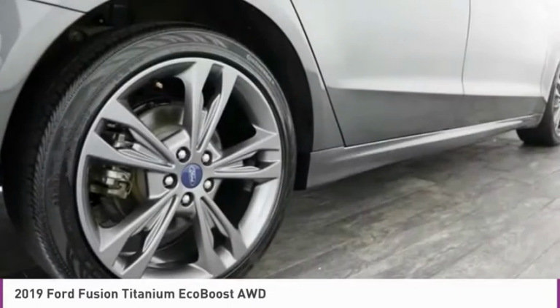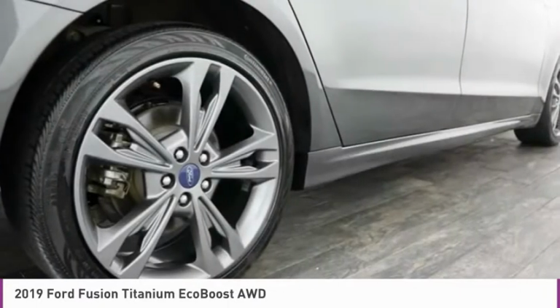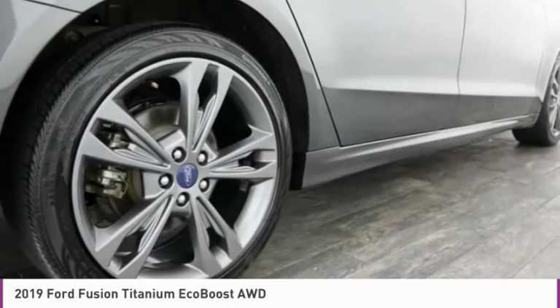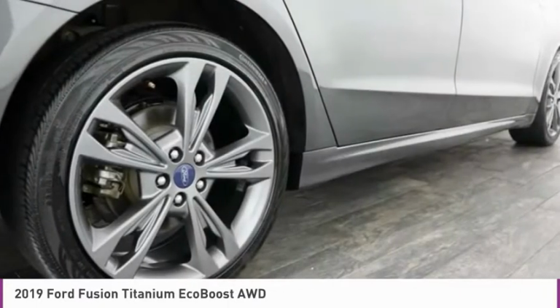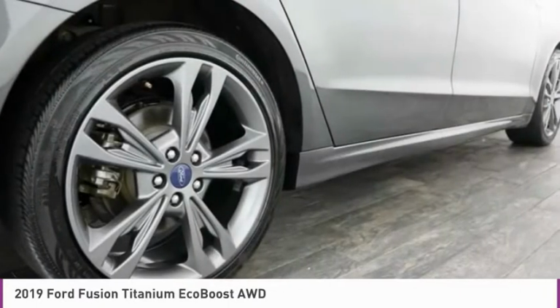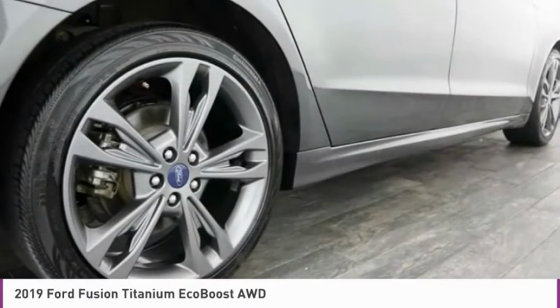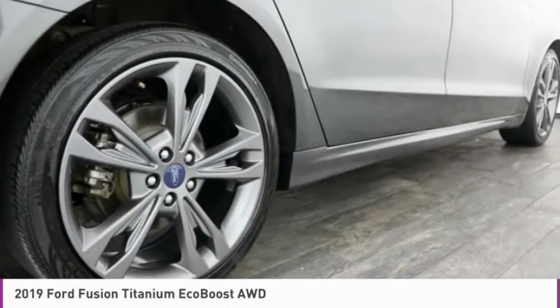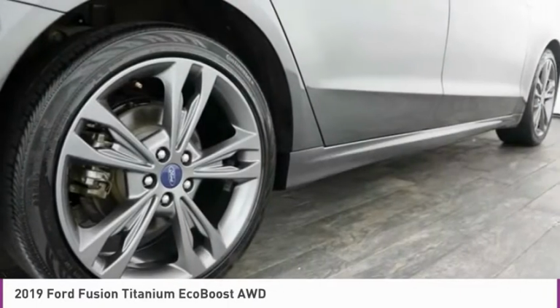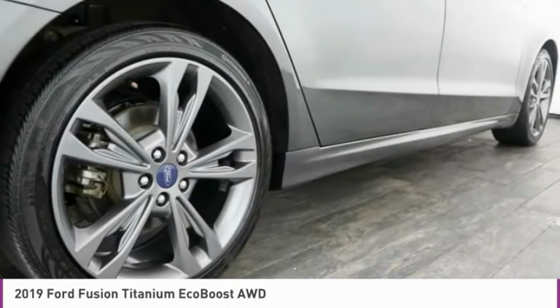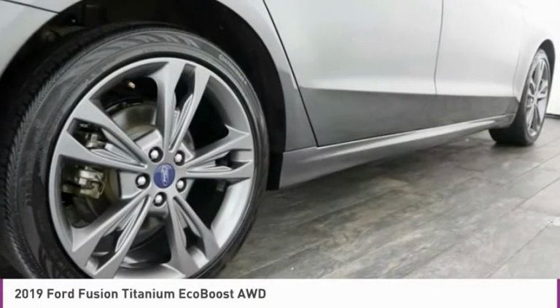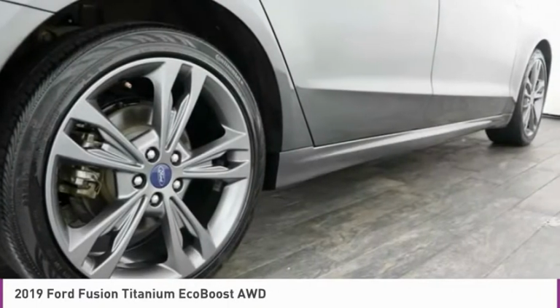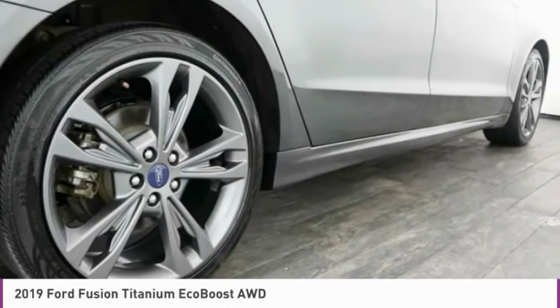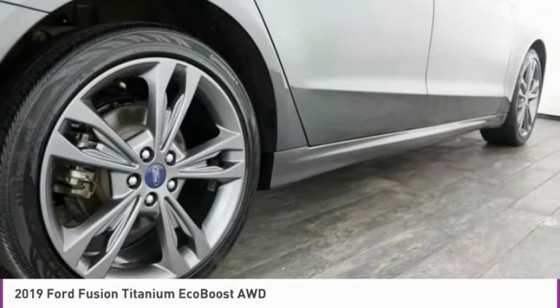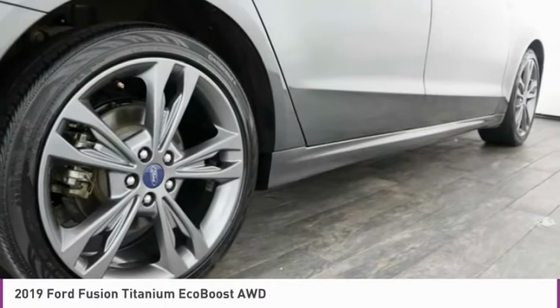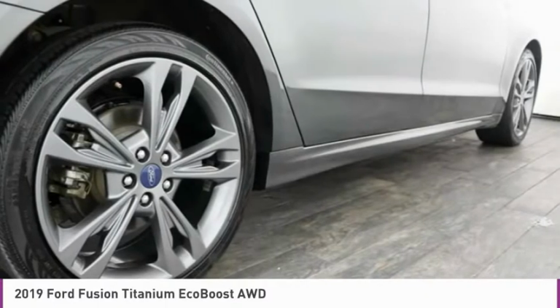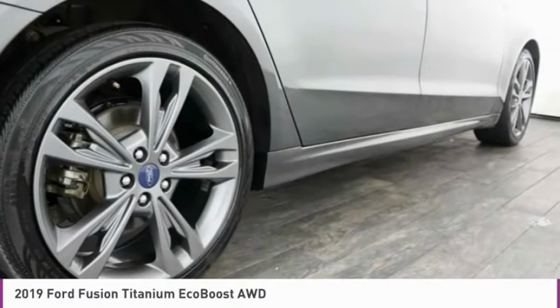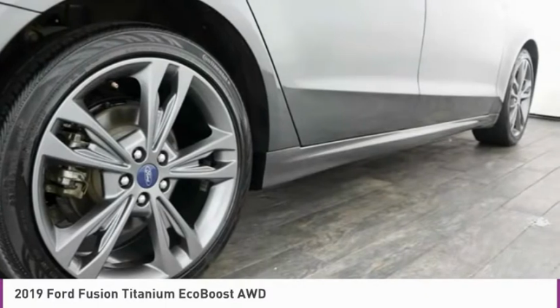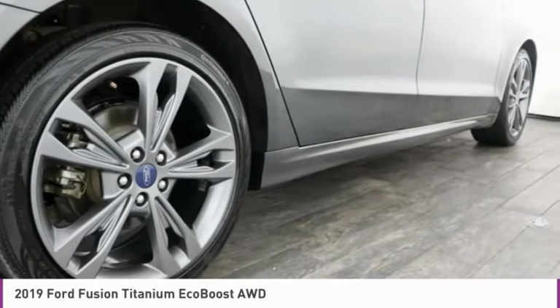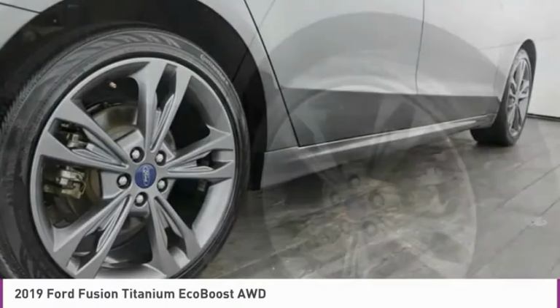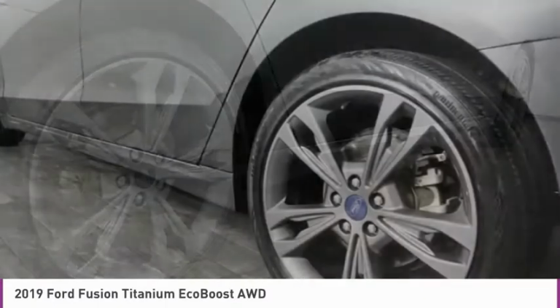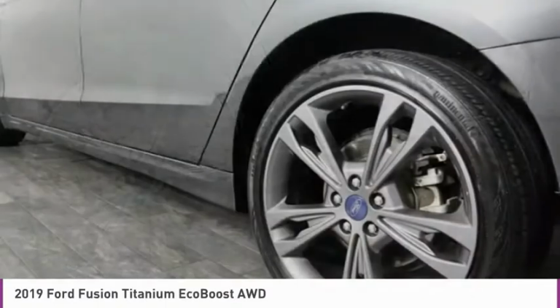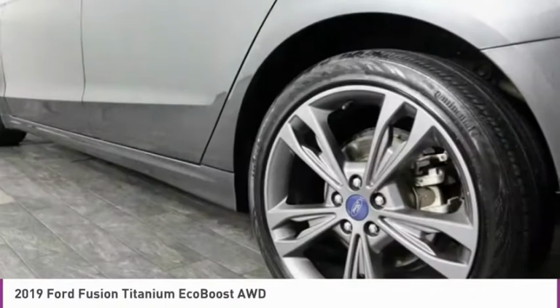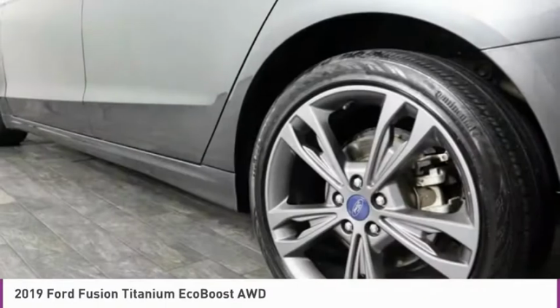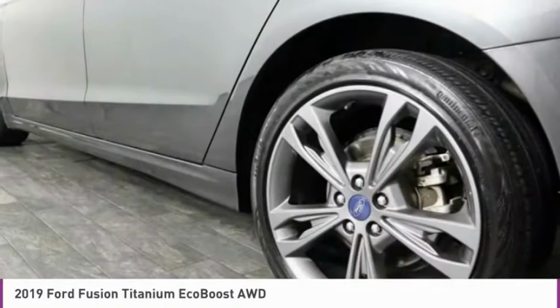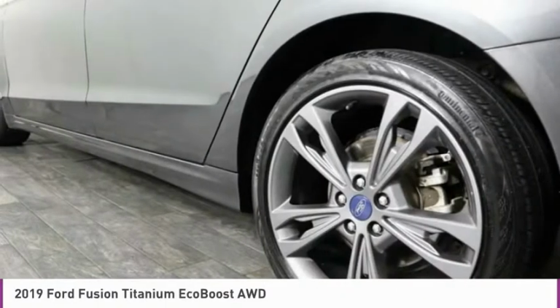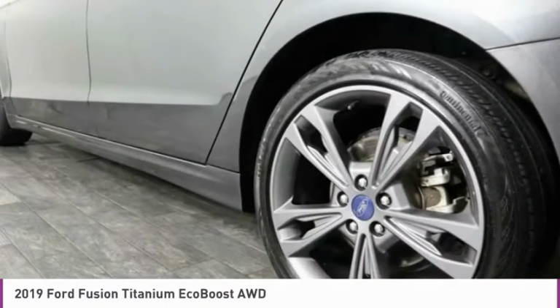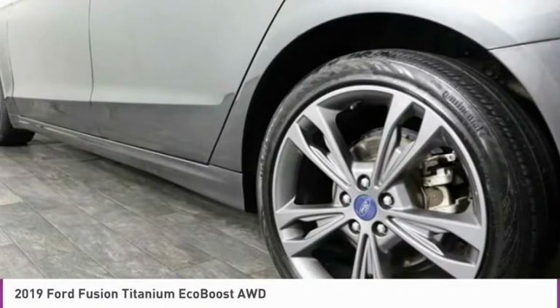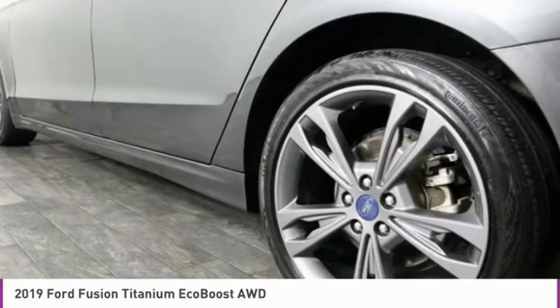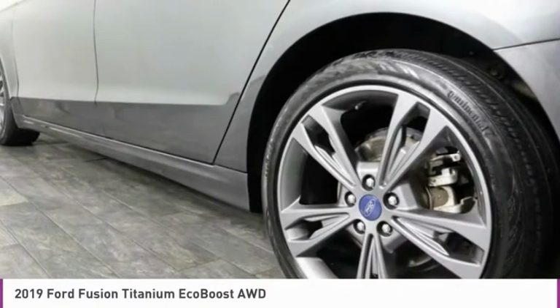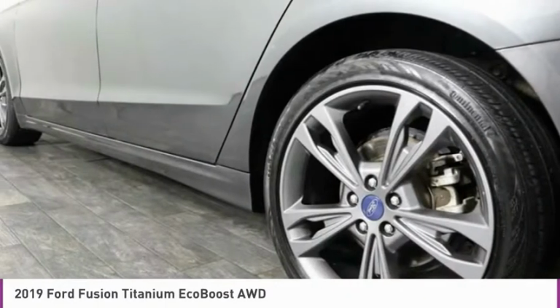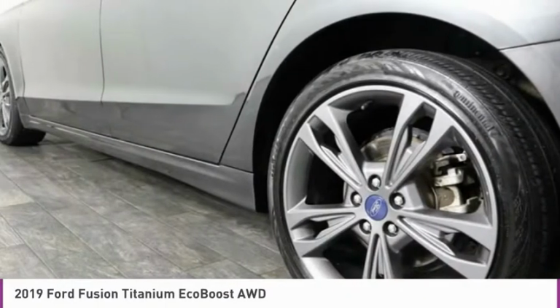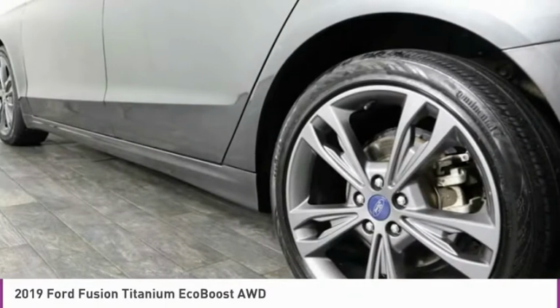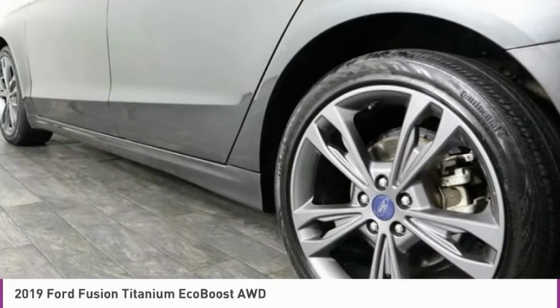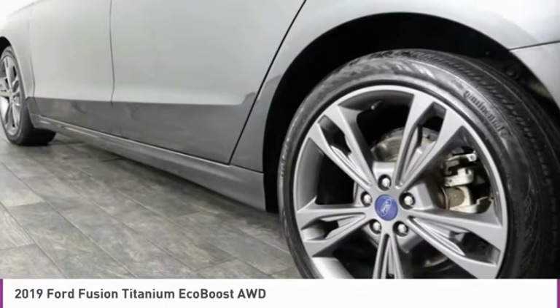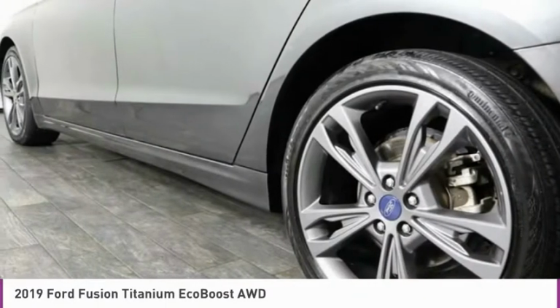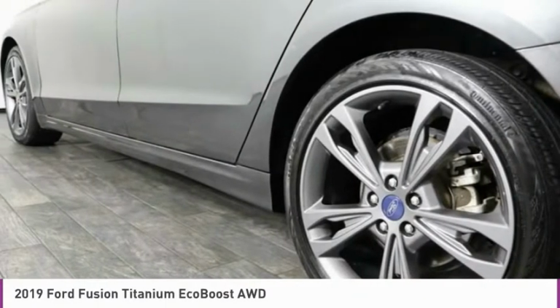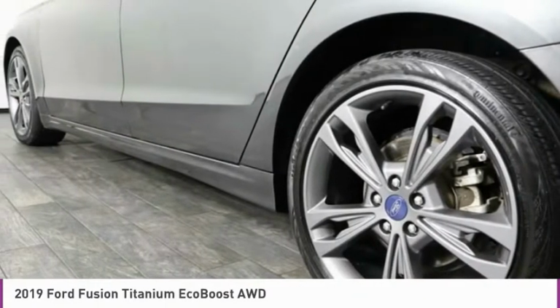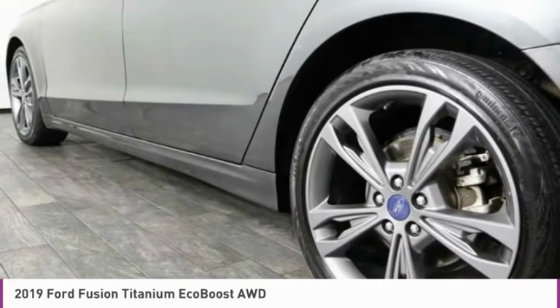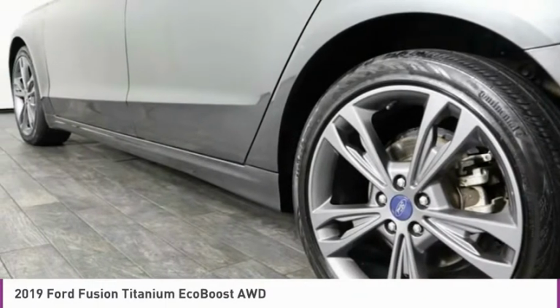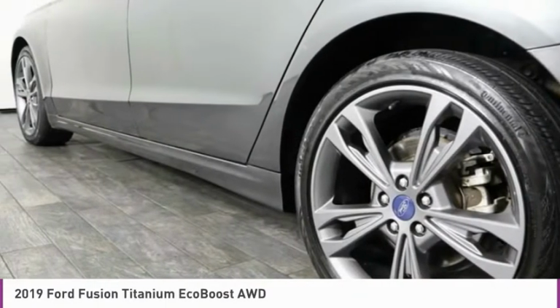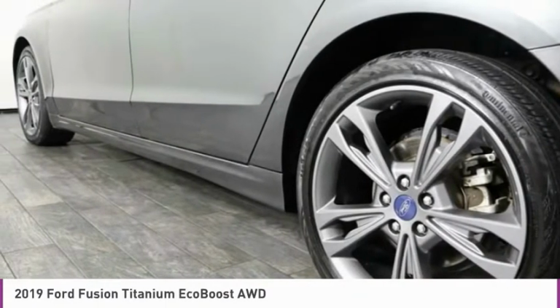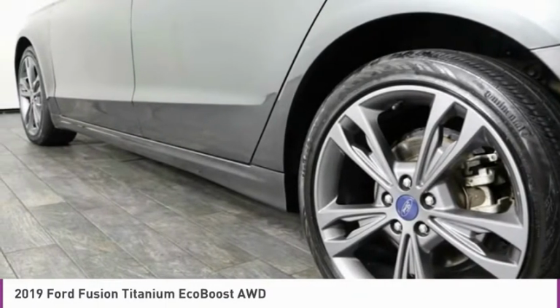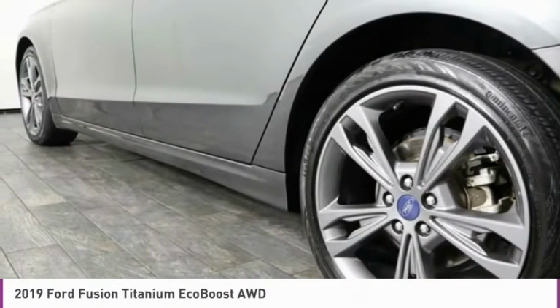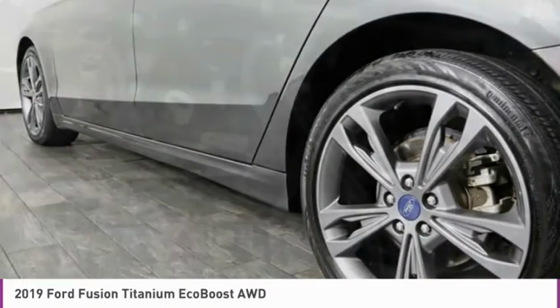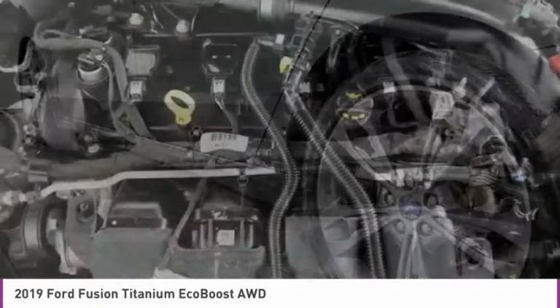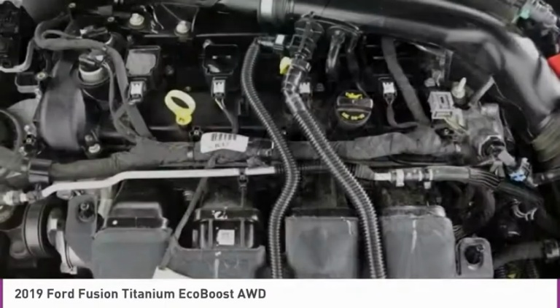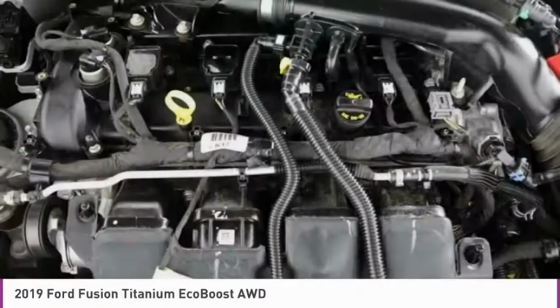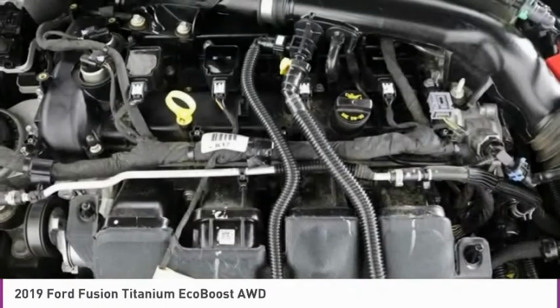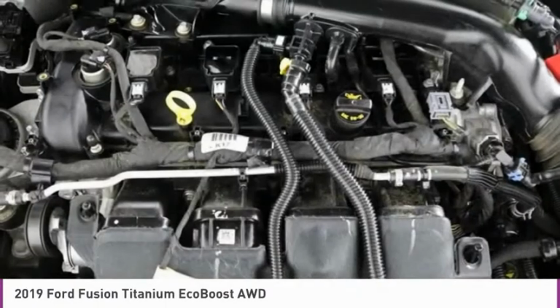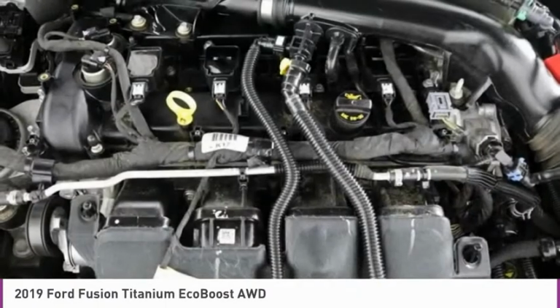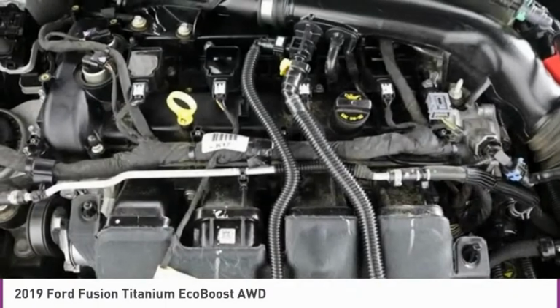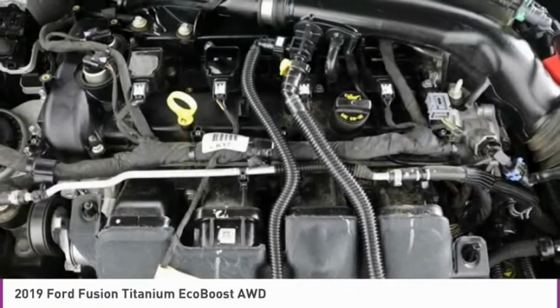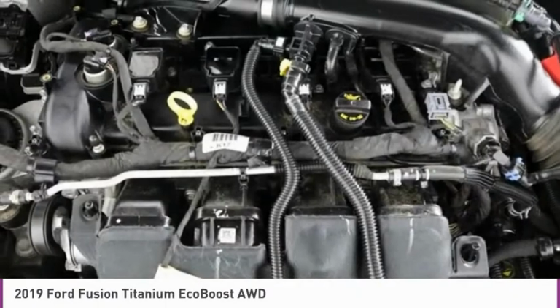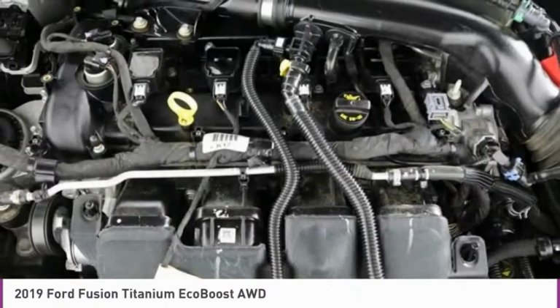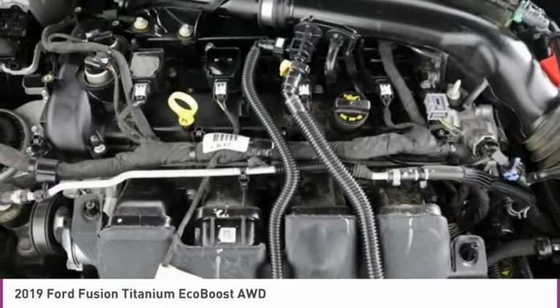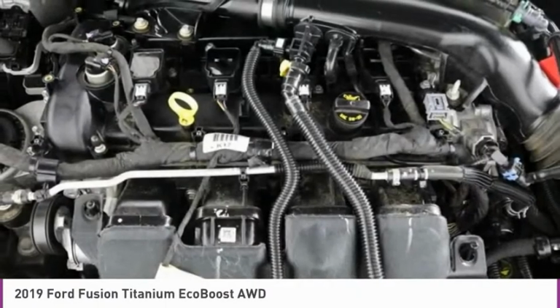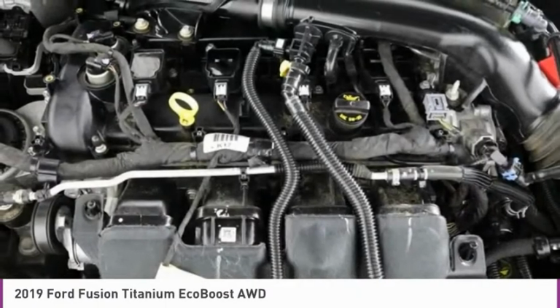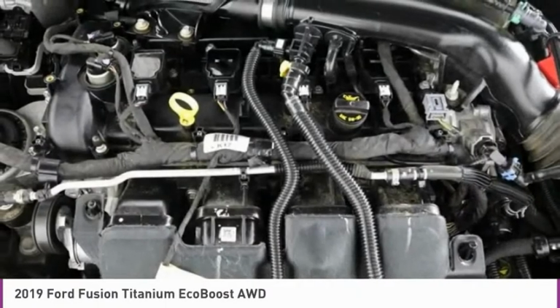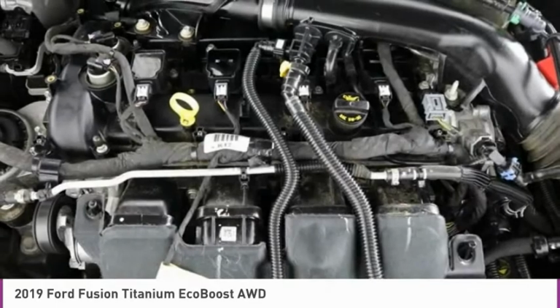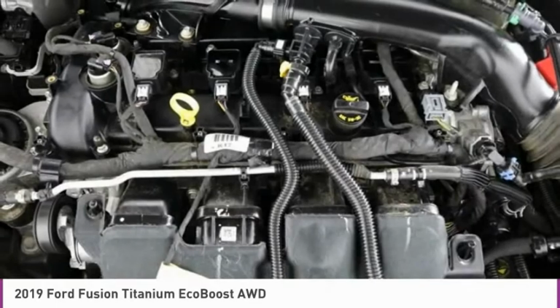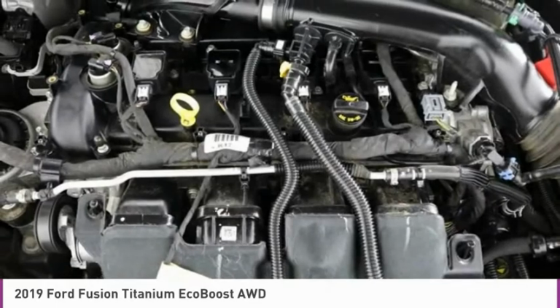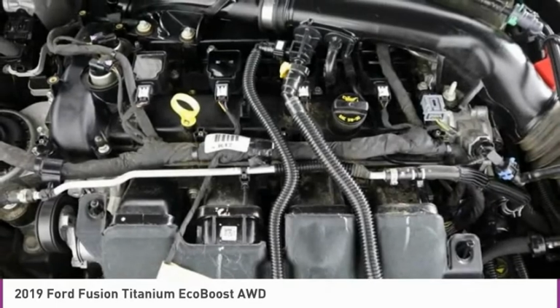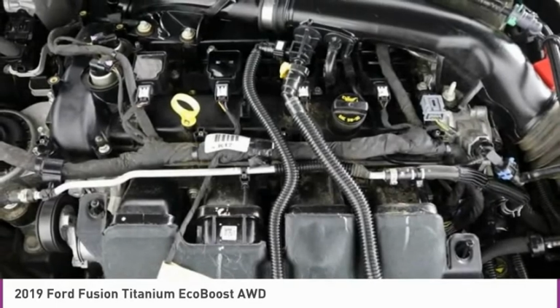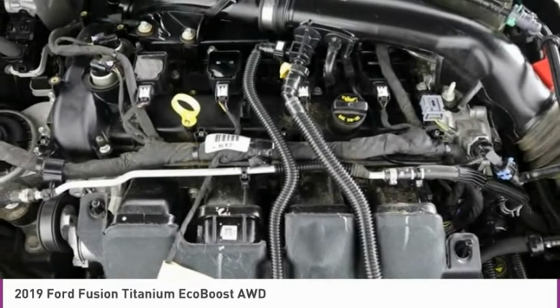If a portable style and reliability are what you're looking for, this vehicle couldn't be more perfect. Drive it today.